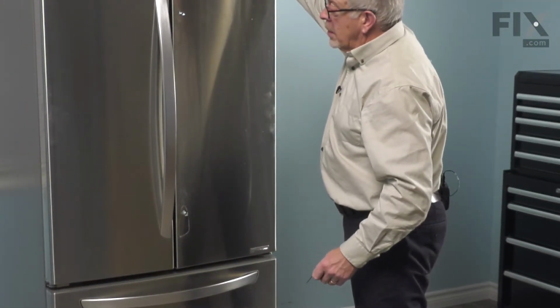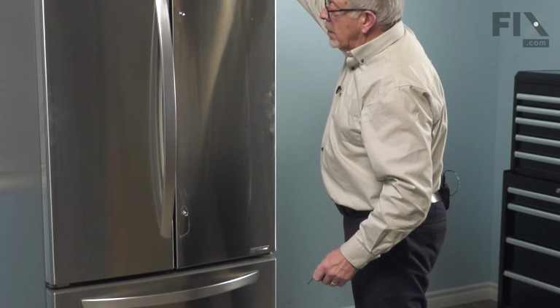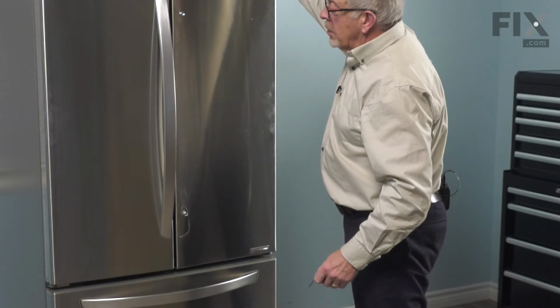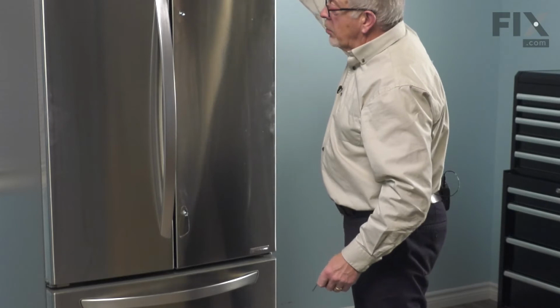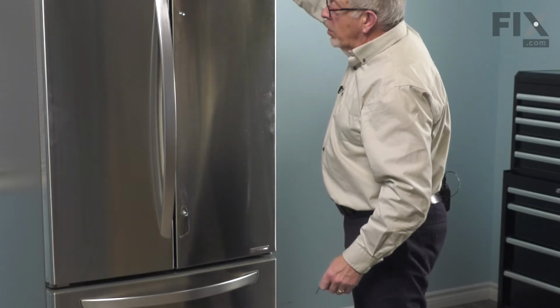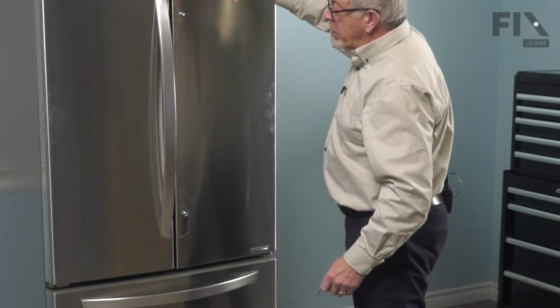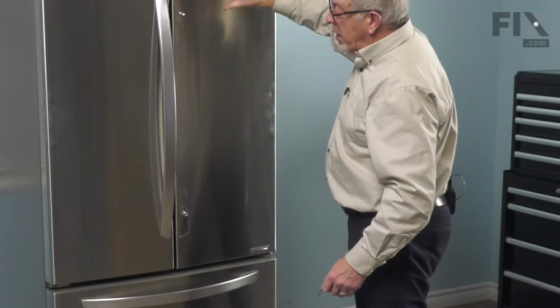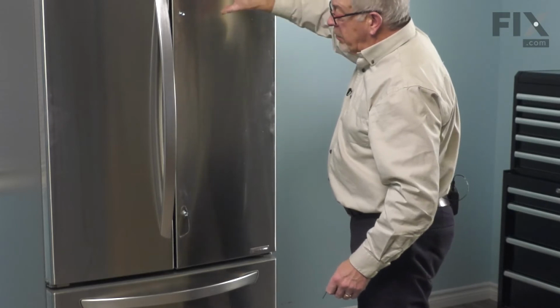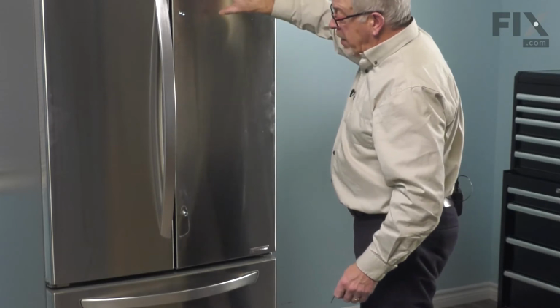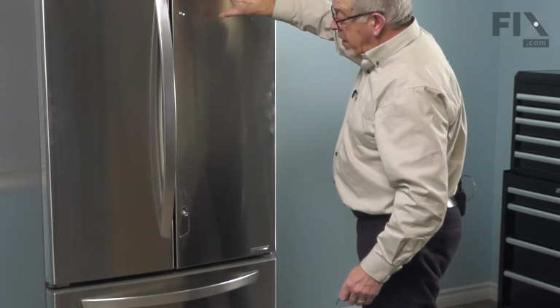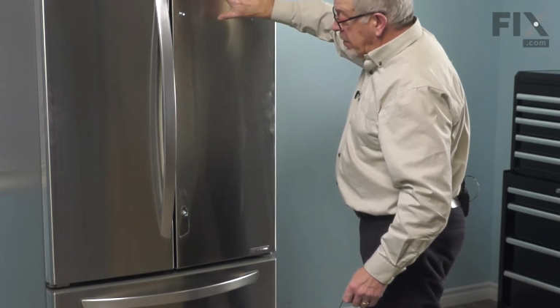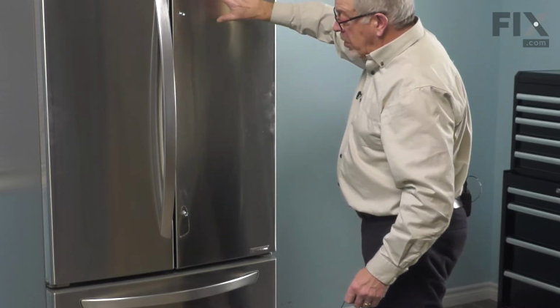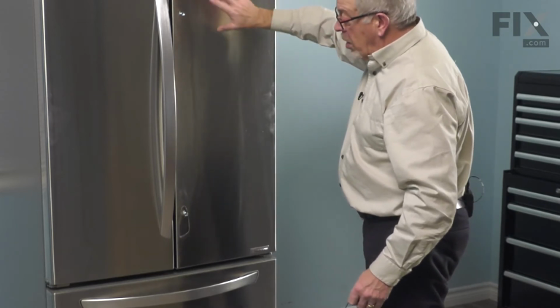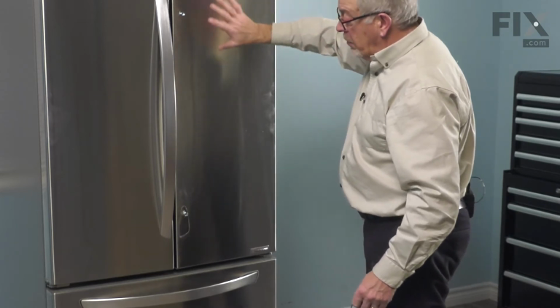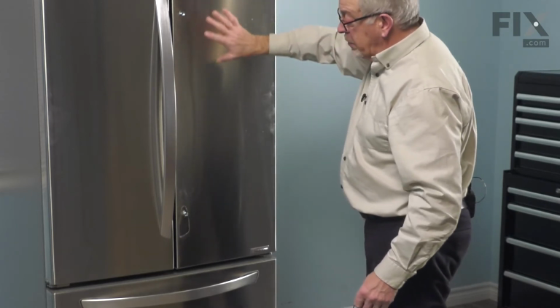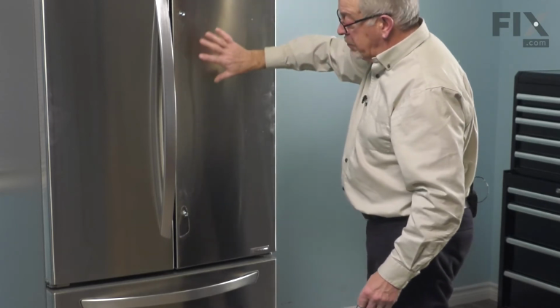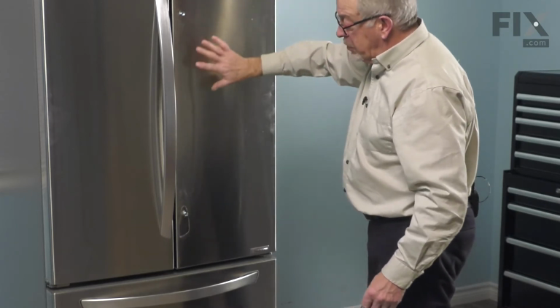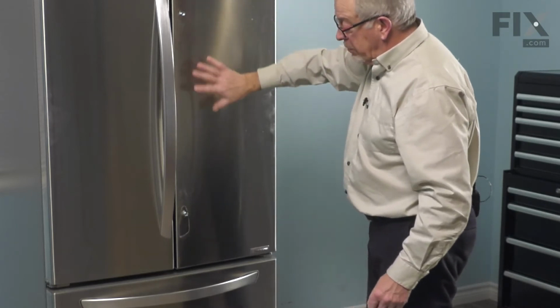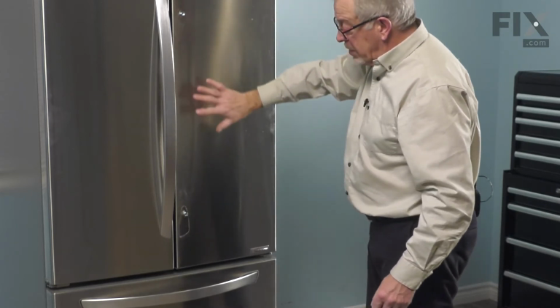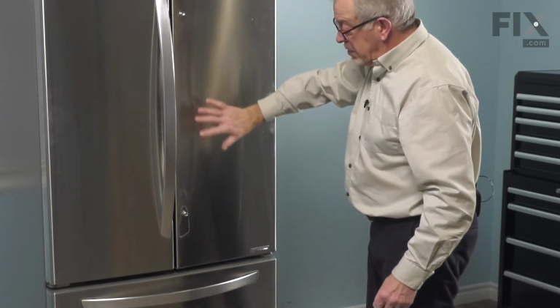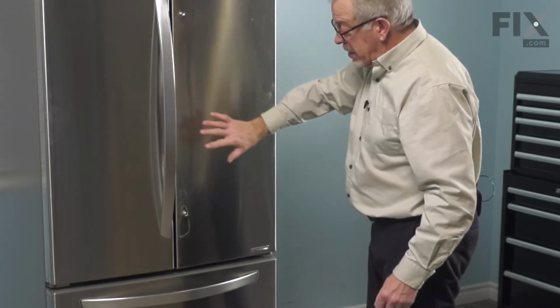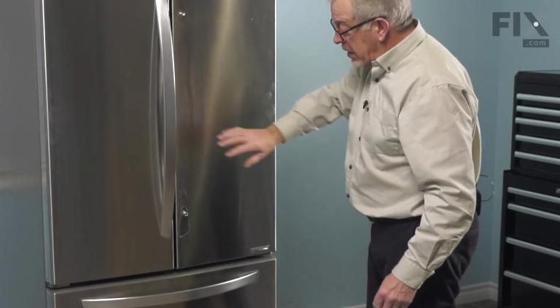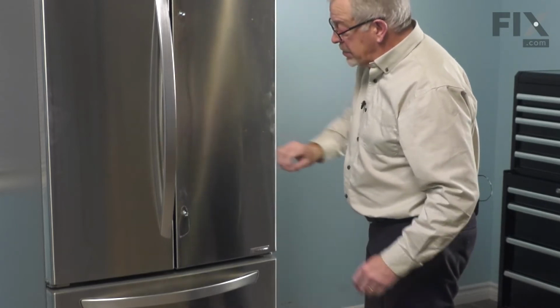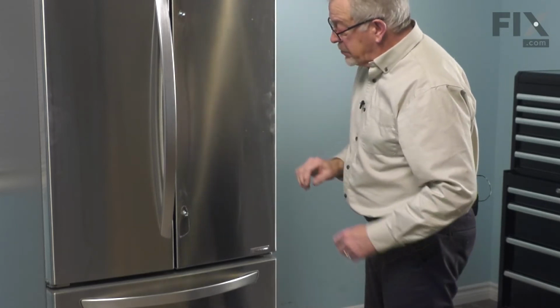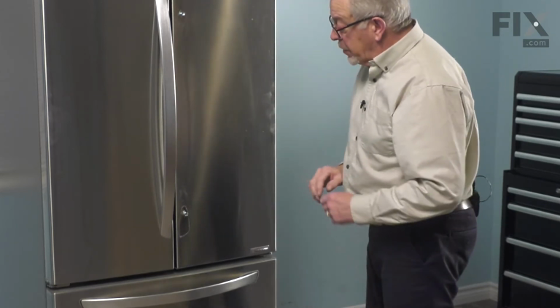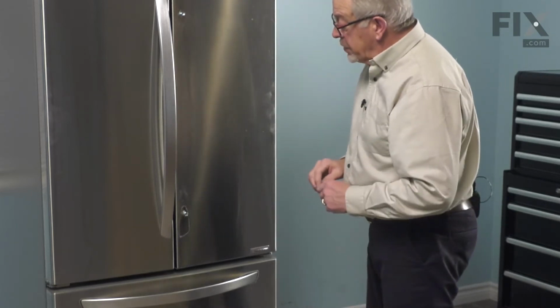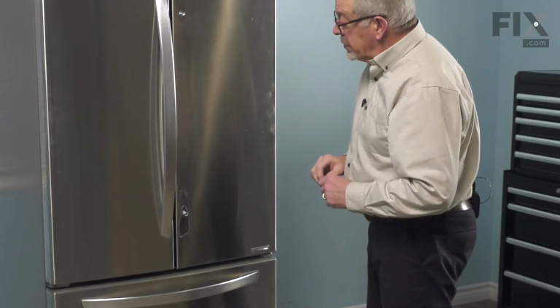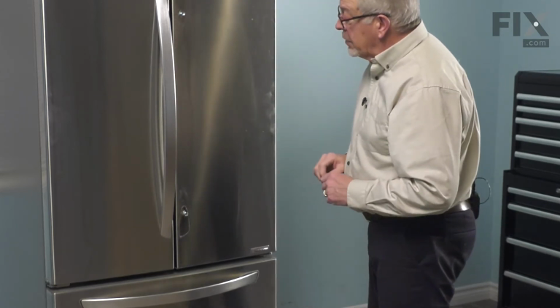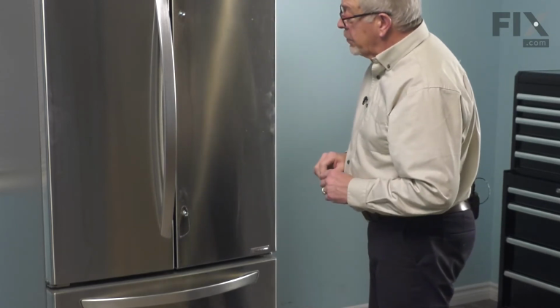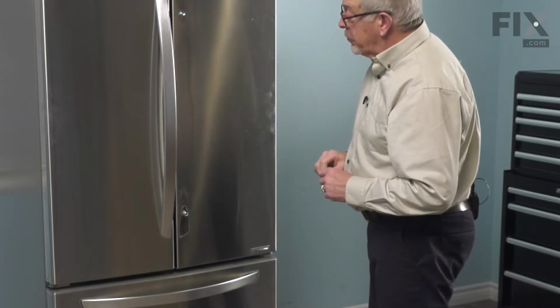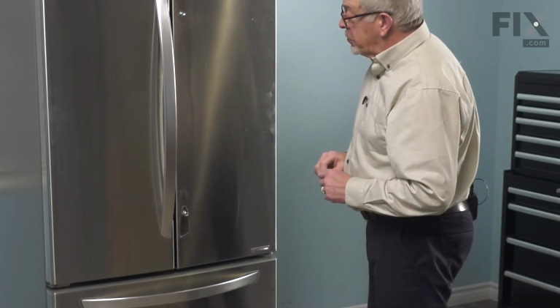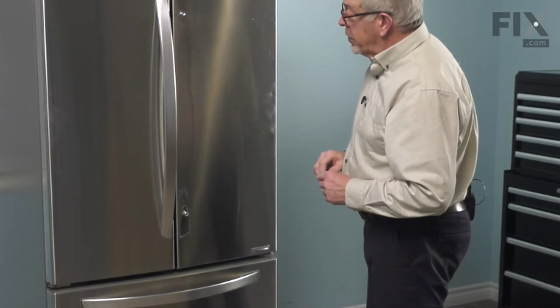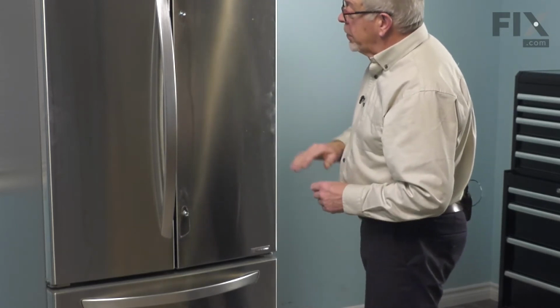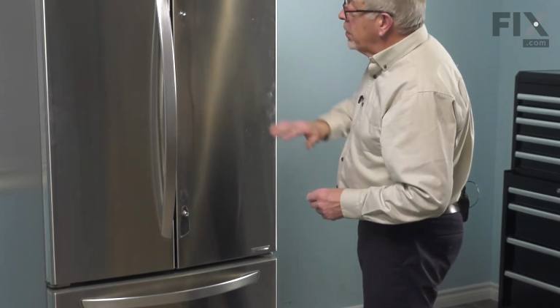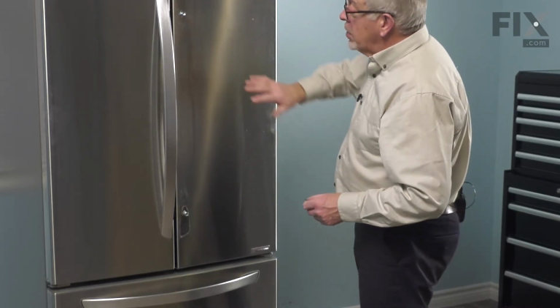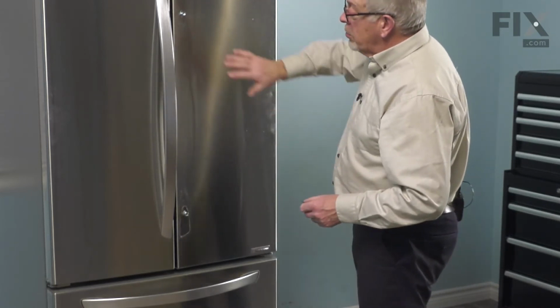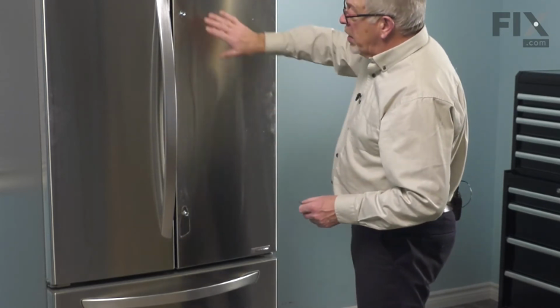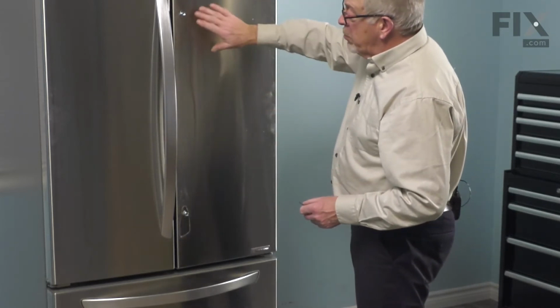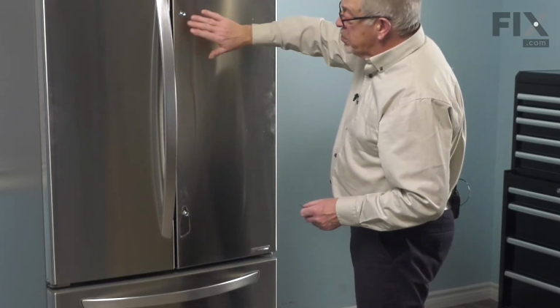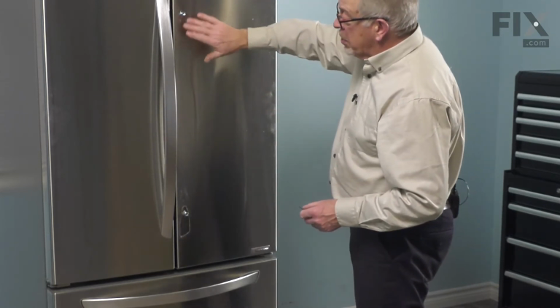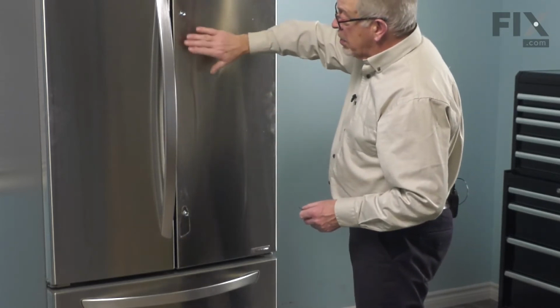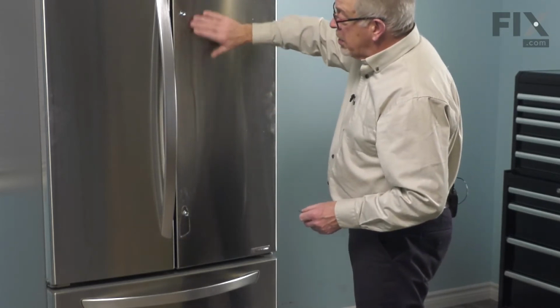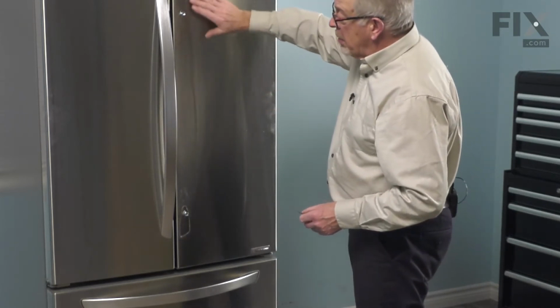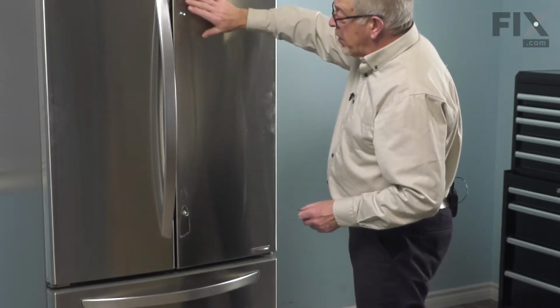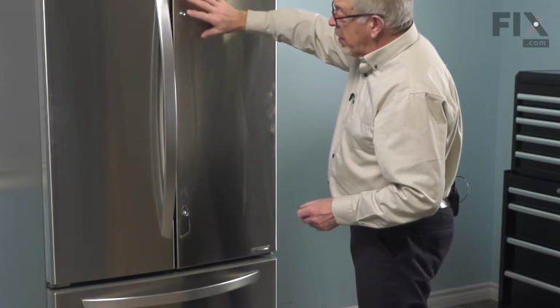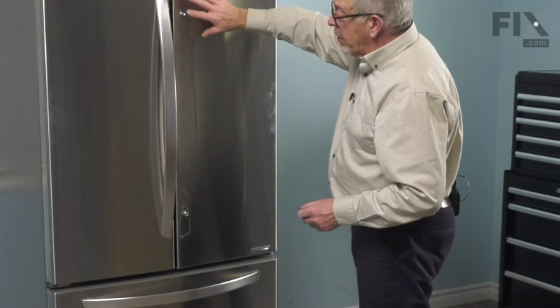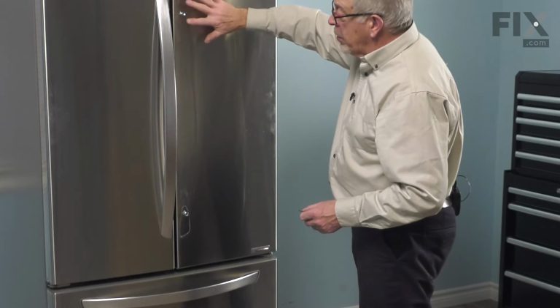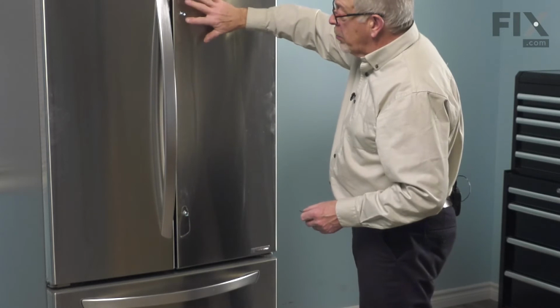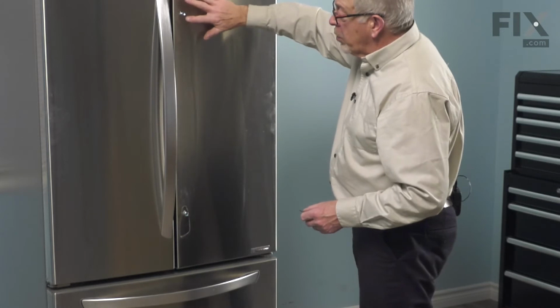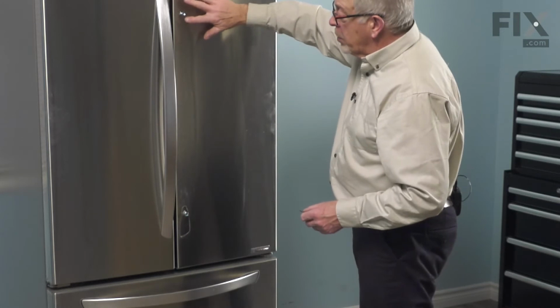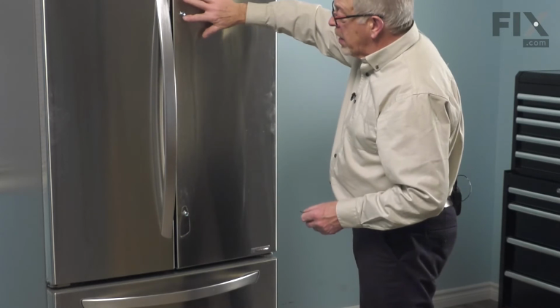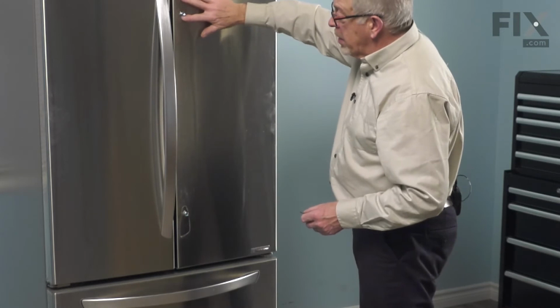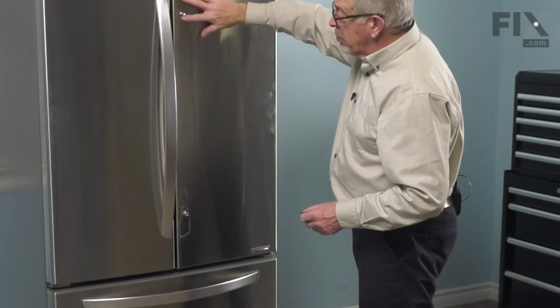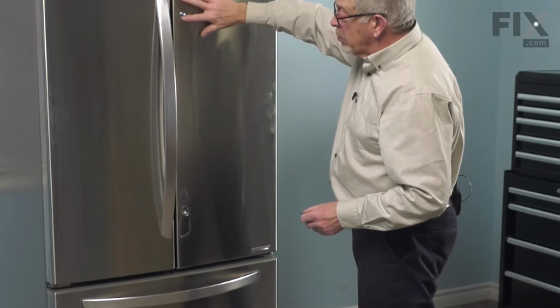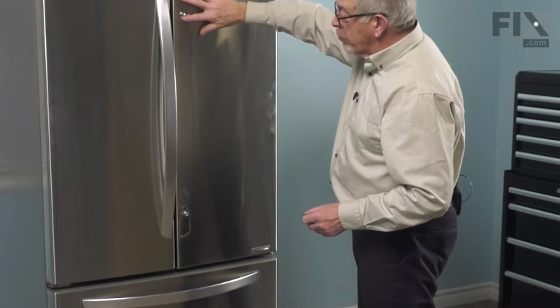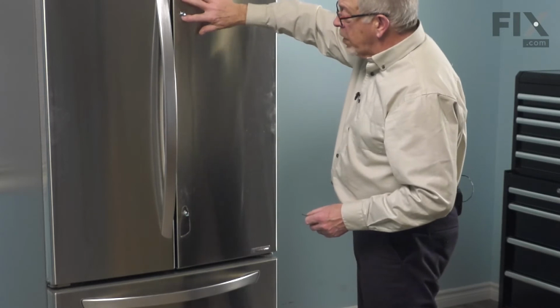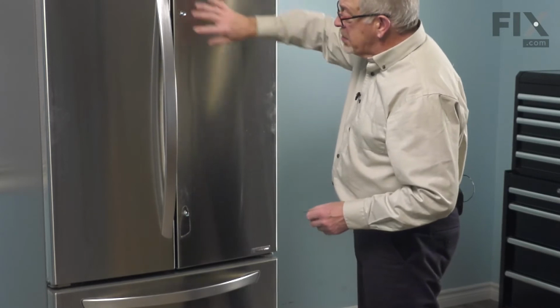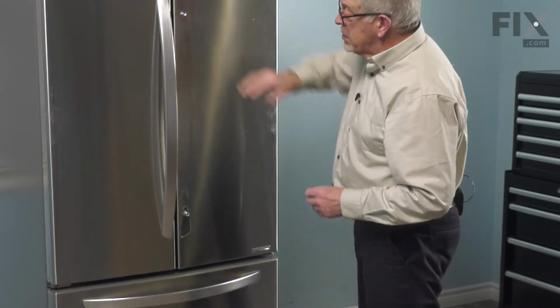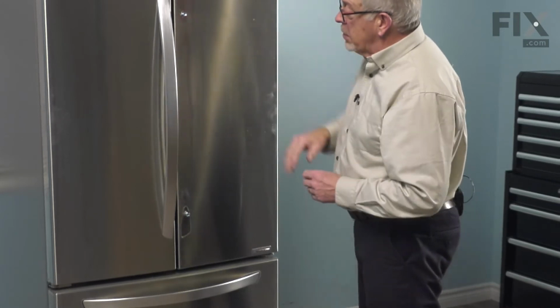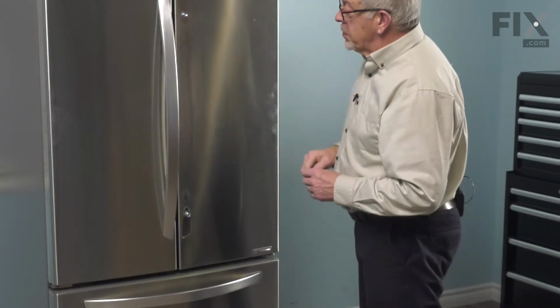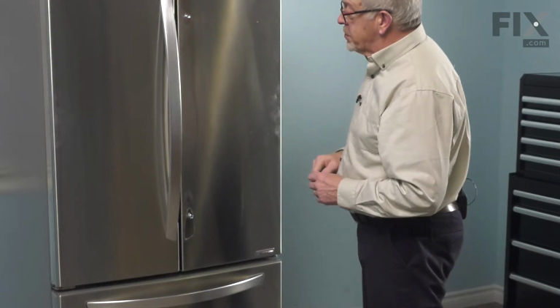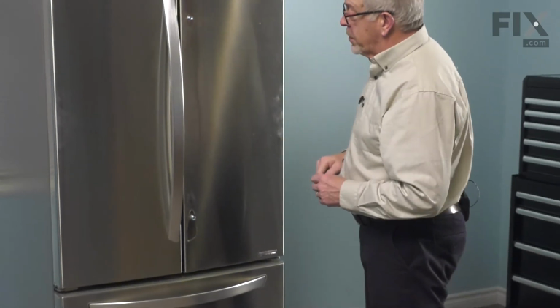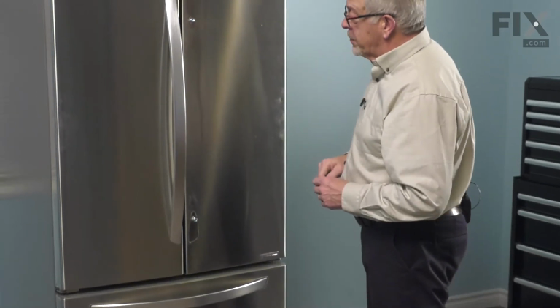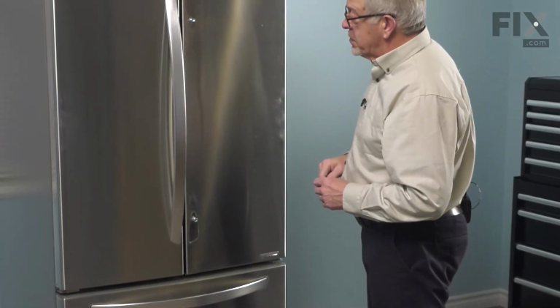Now while you have the handle off, if you have a stainless front refrigerator, you may wish to clean up that area where the handle will rest on the surface.